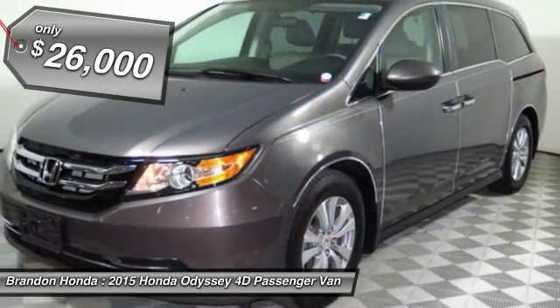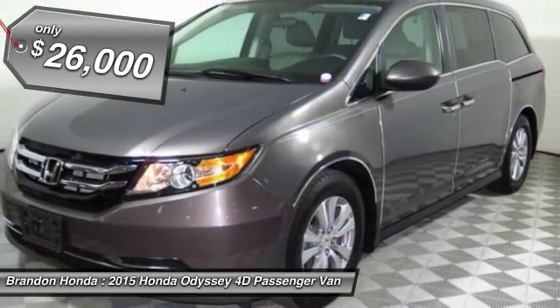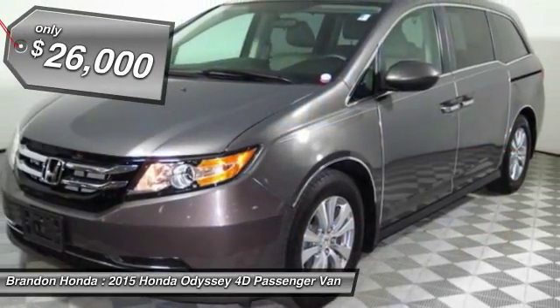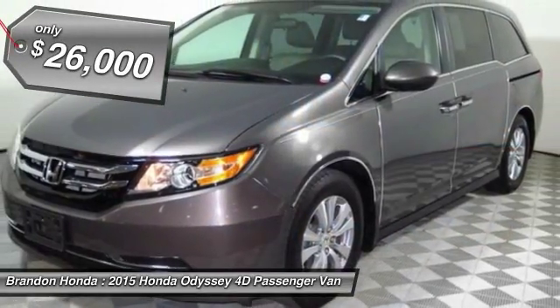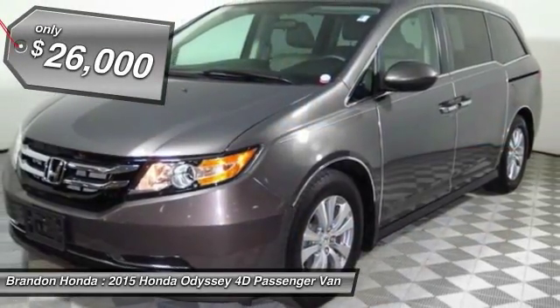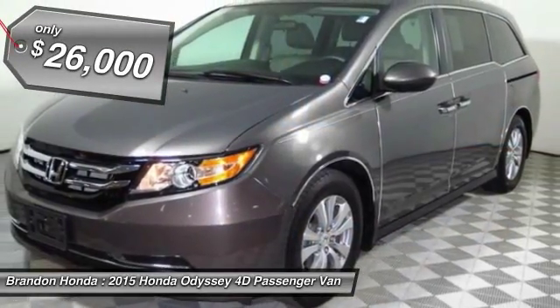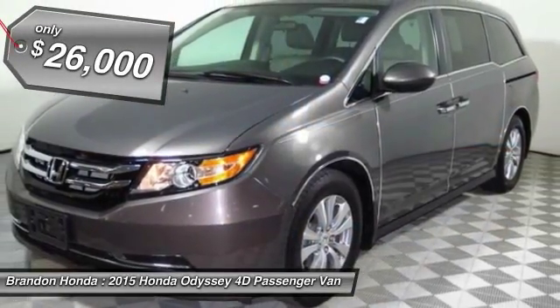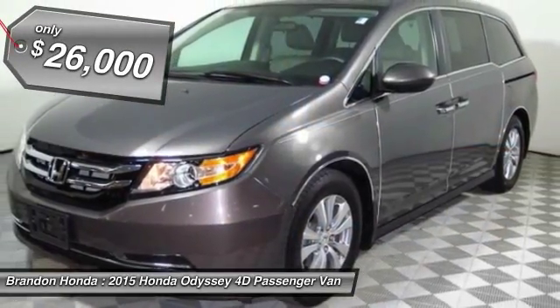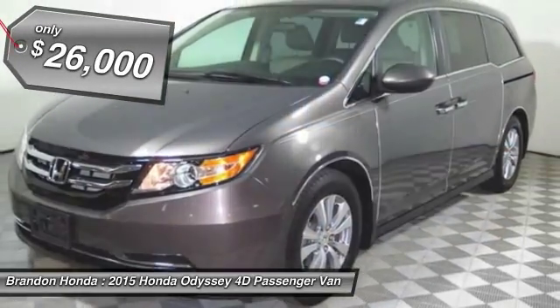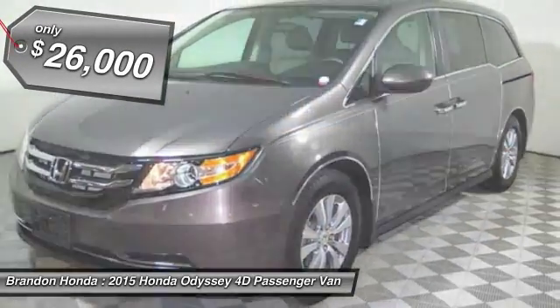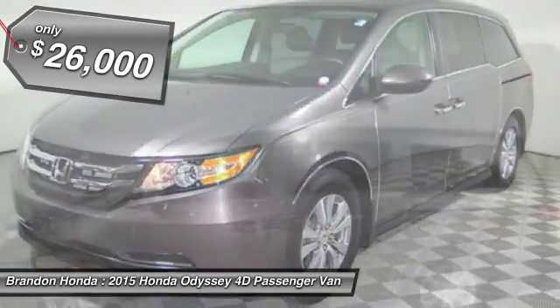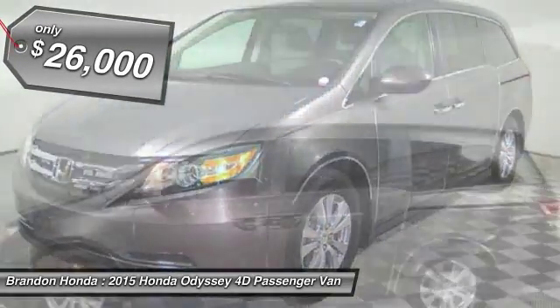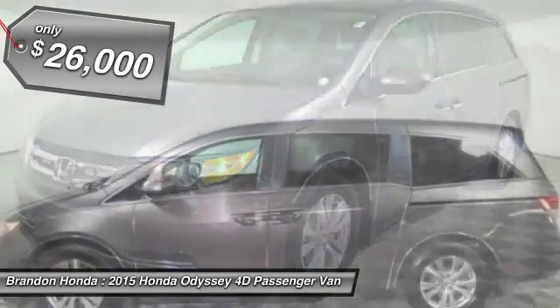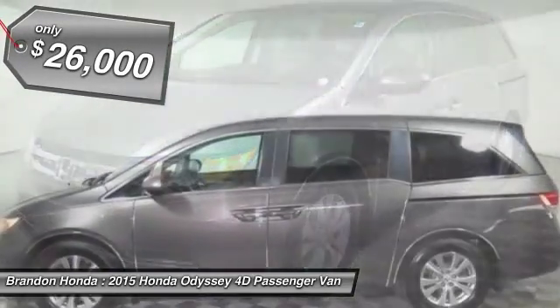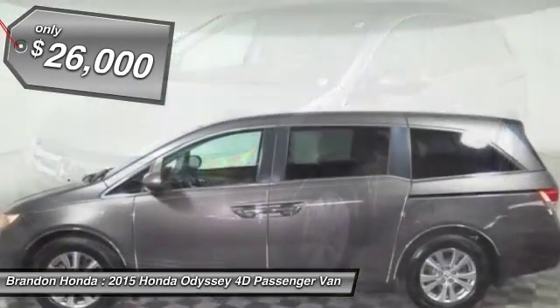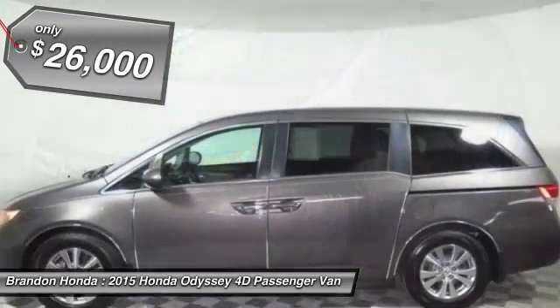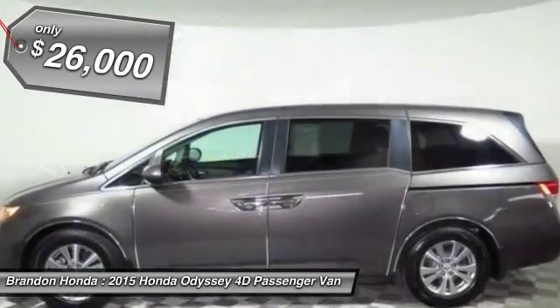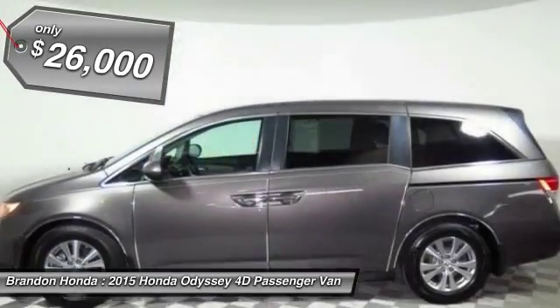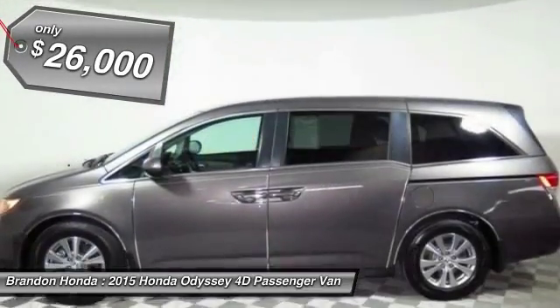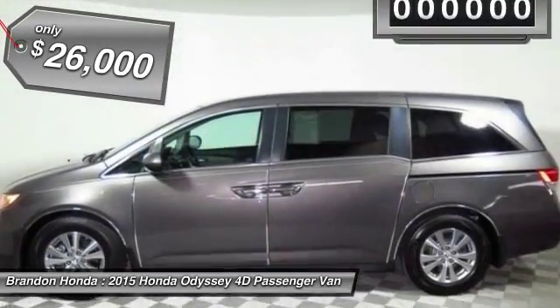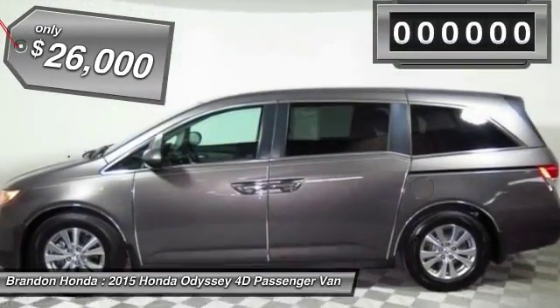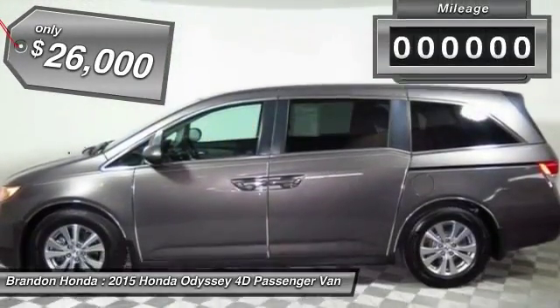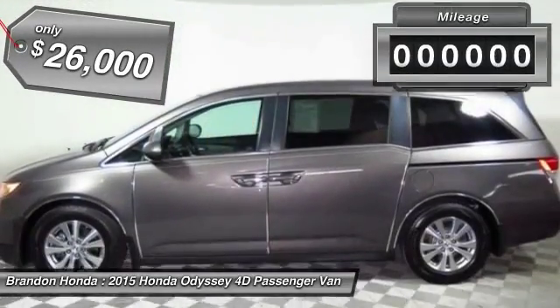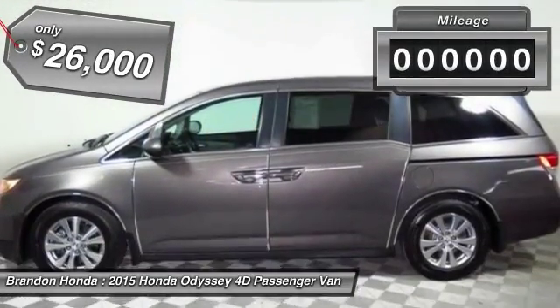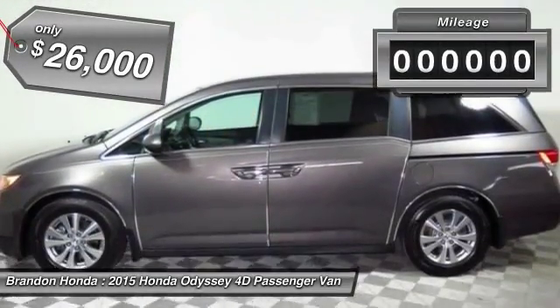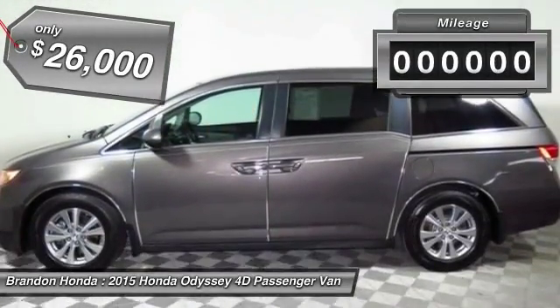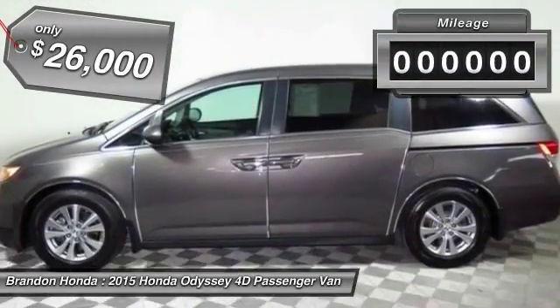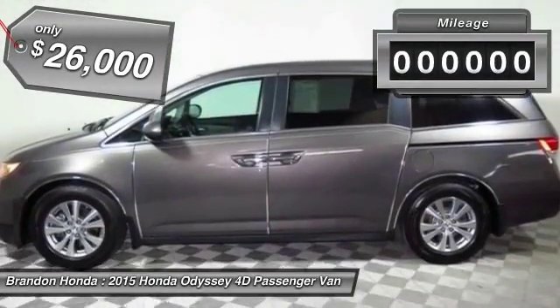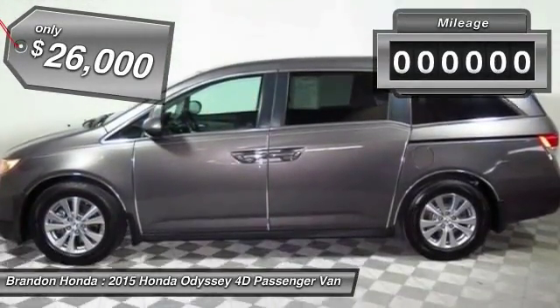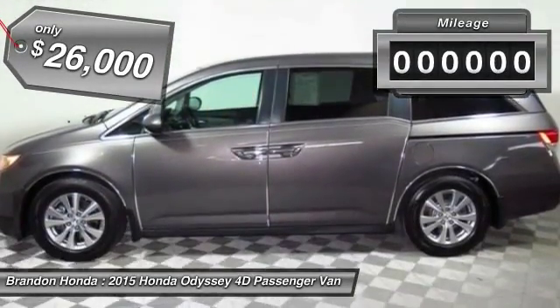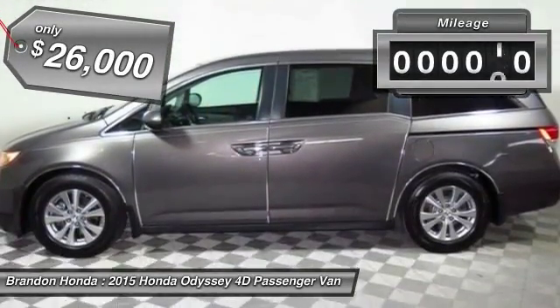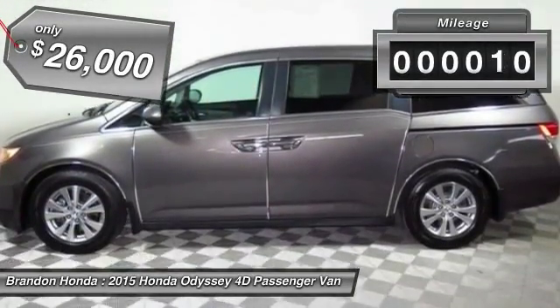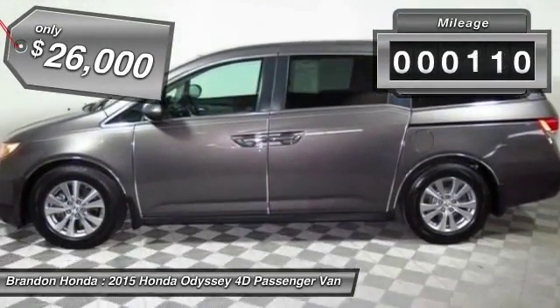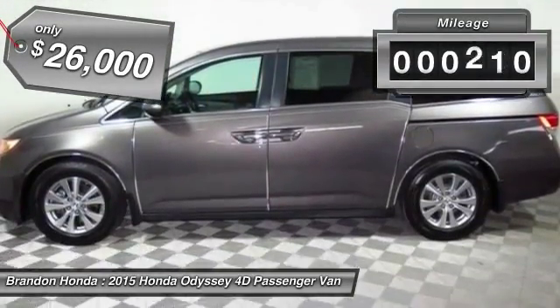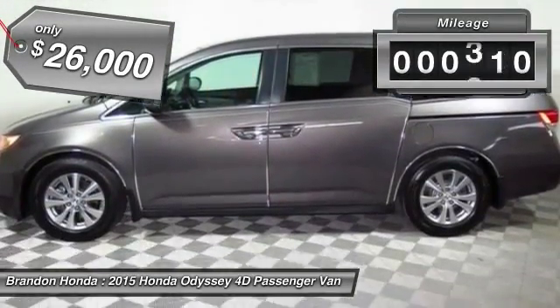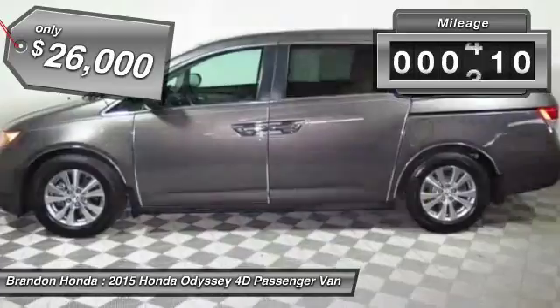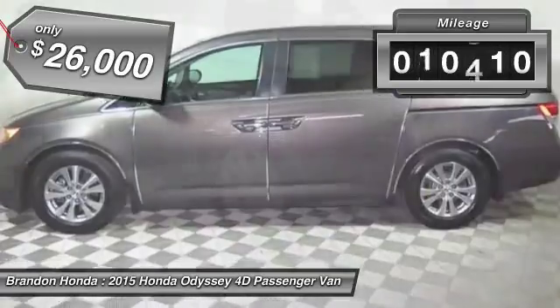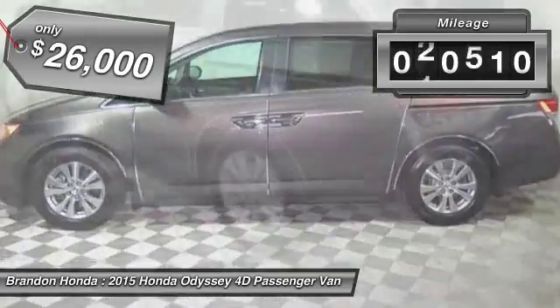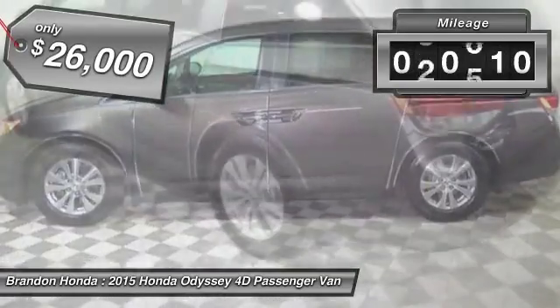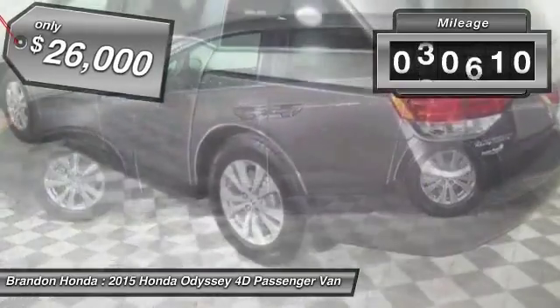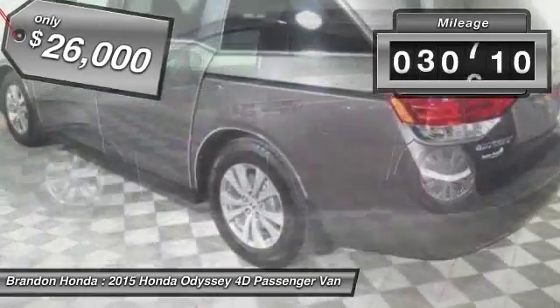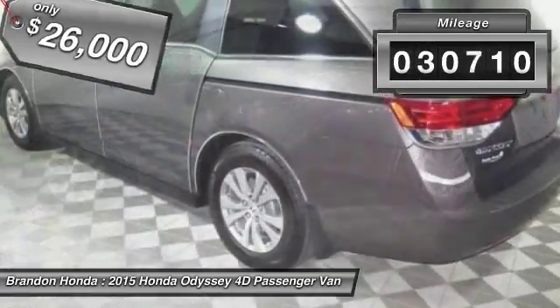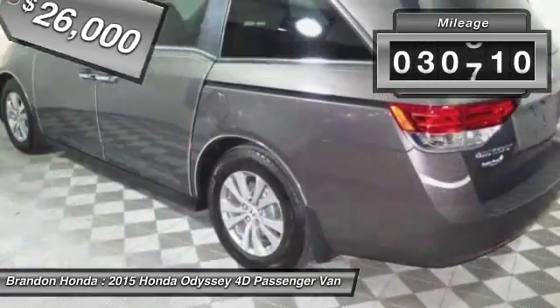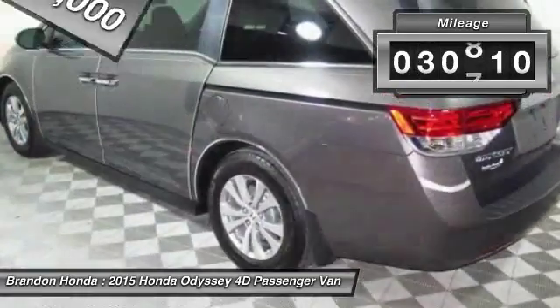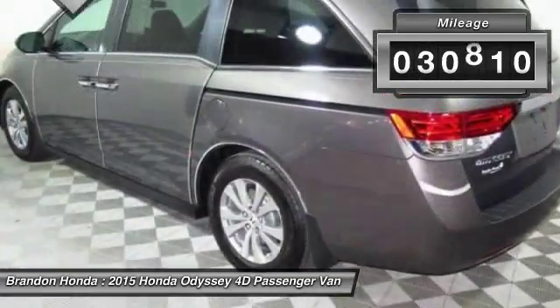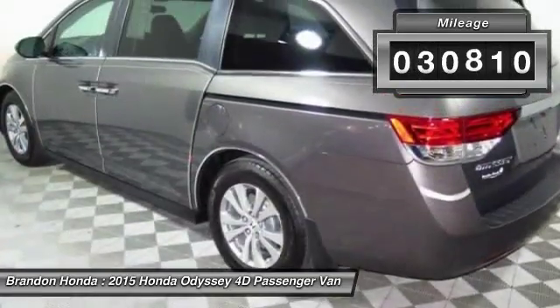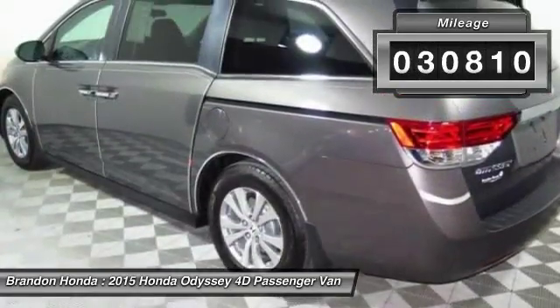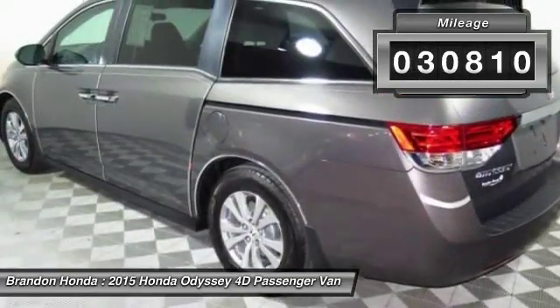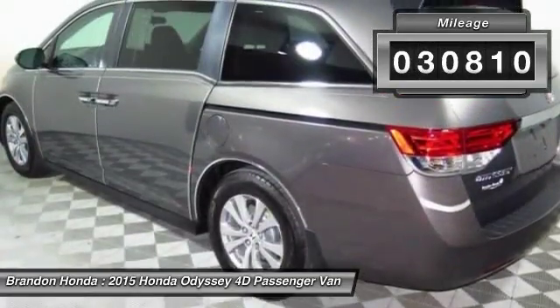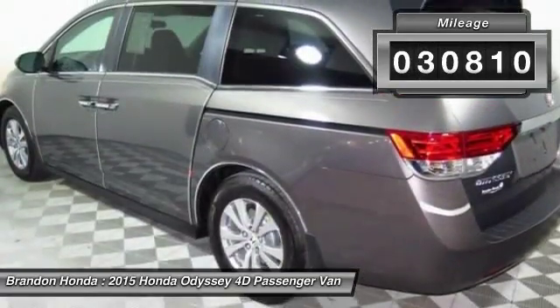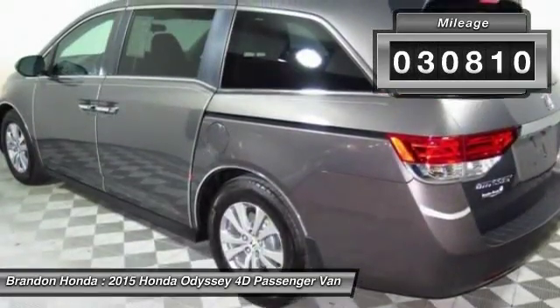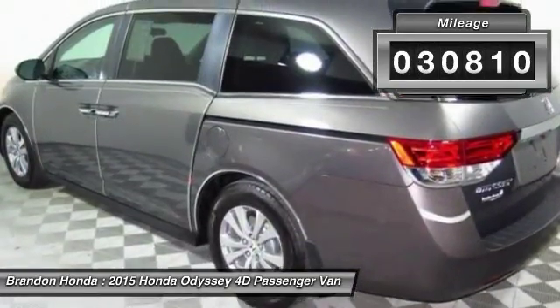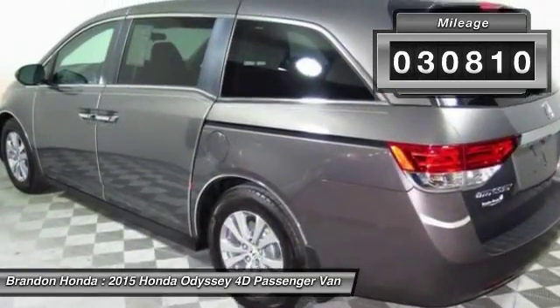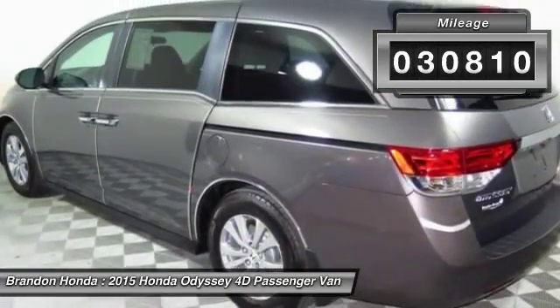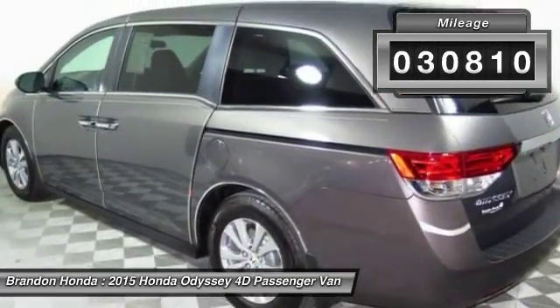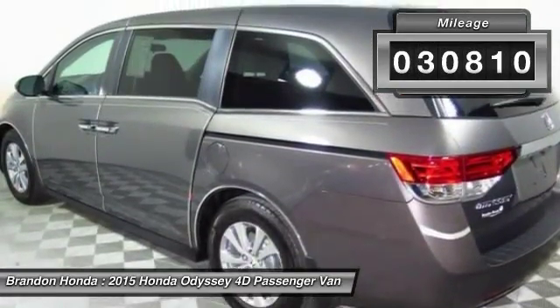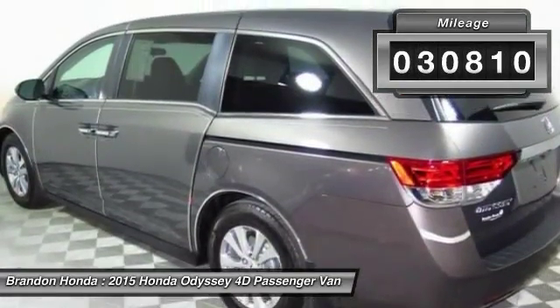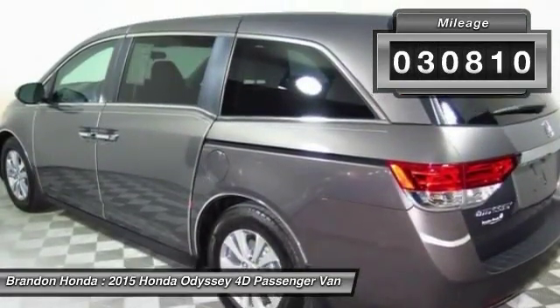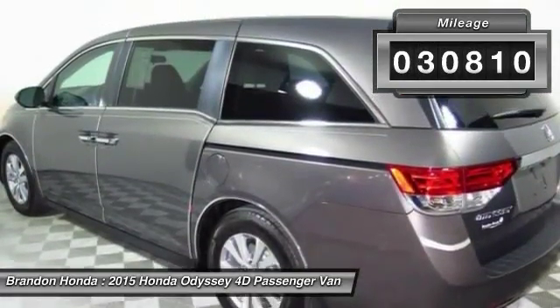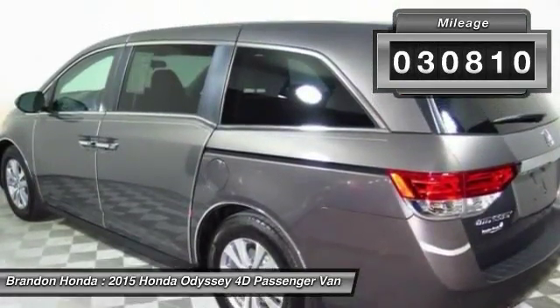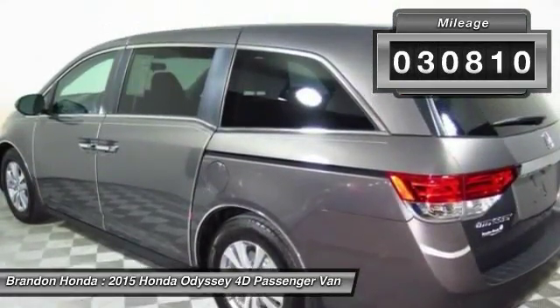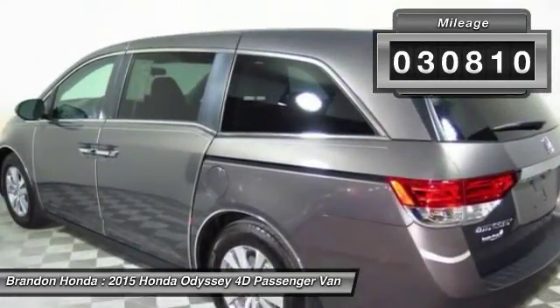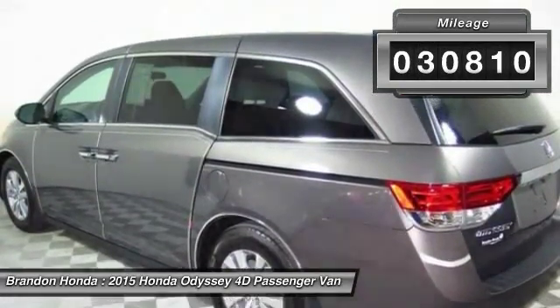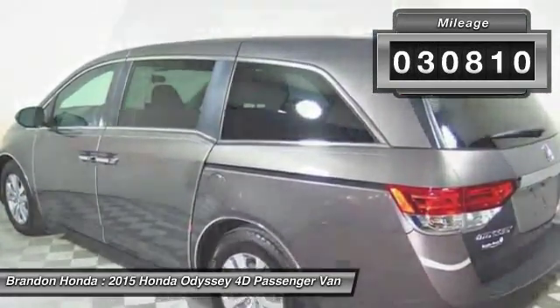And it's priced below $30,000. This vehicle has less than 35,000 miles.